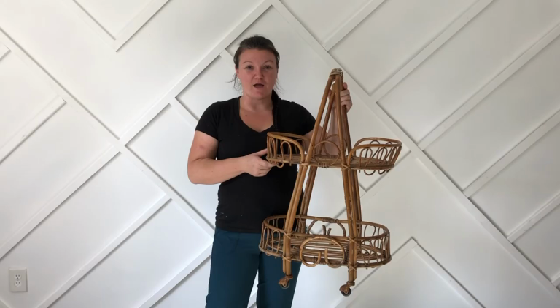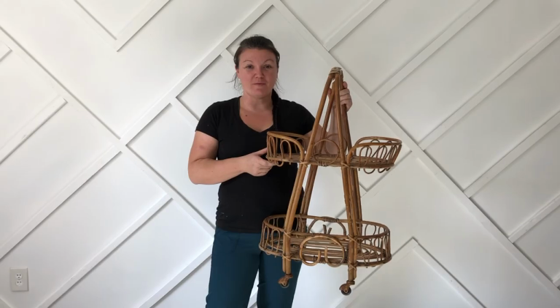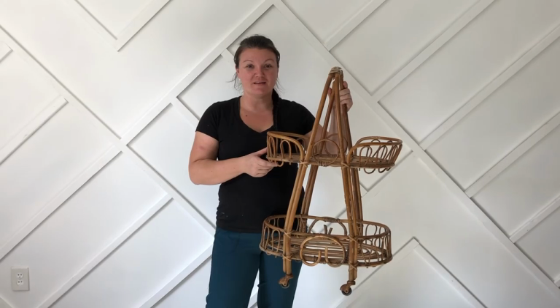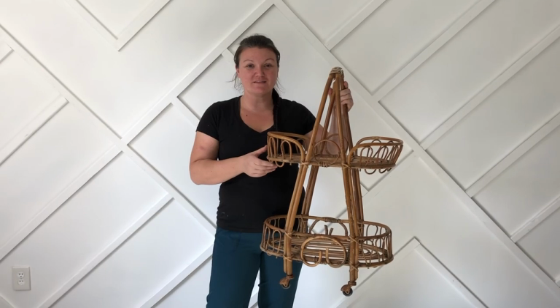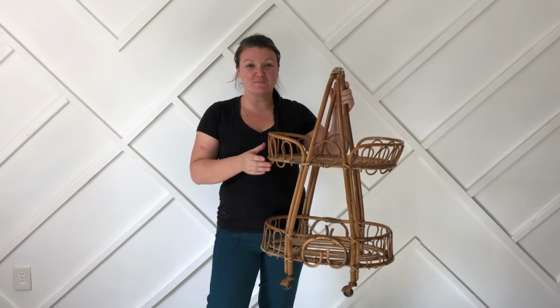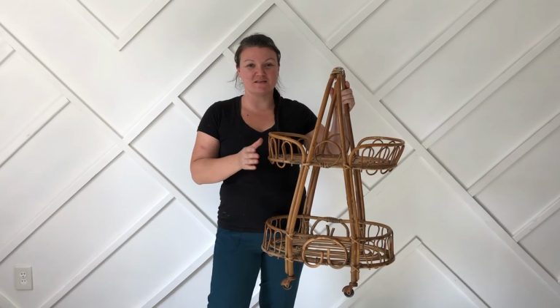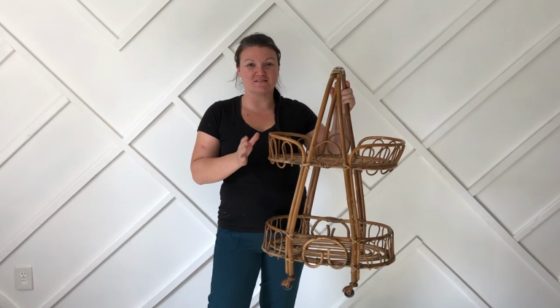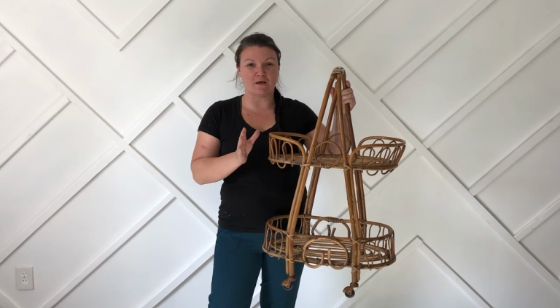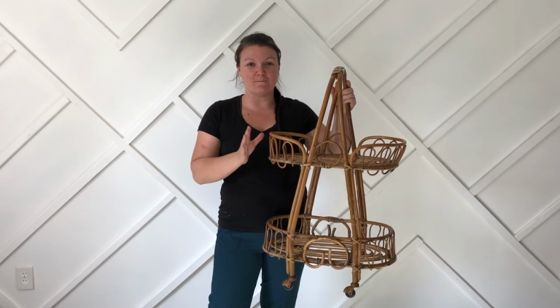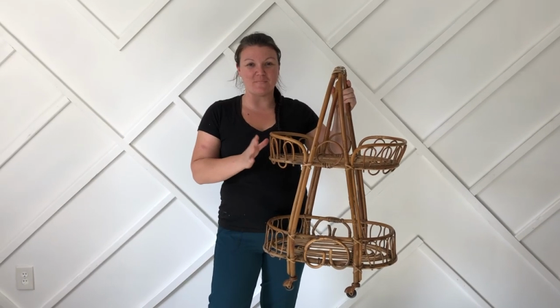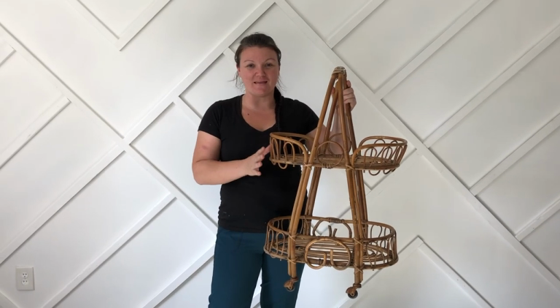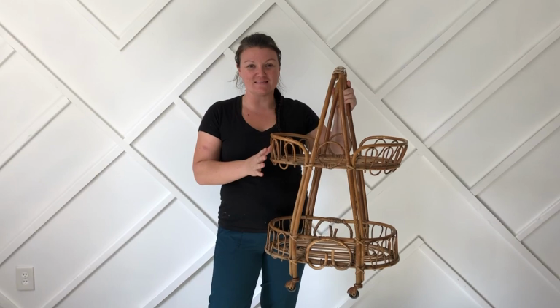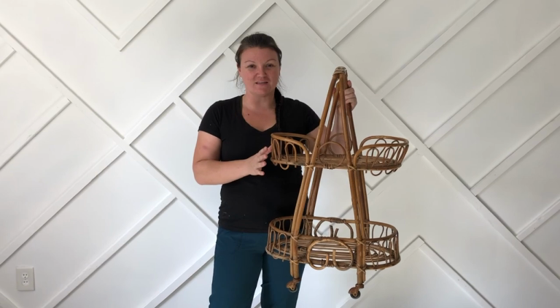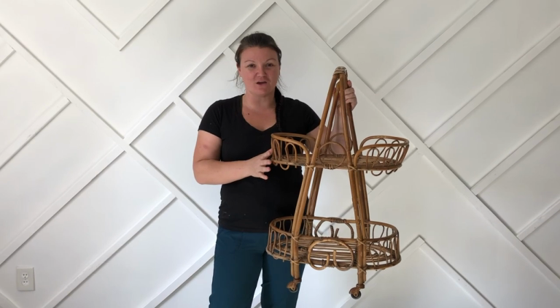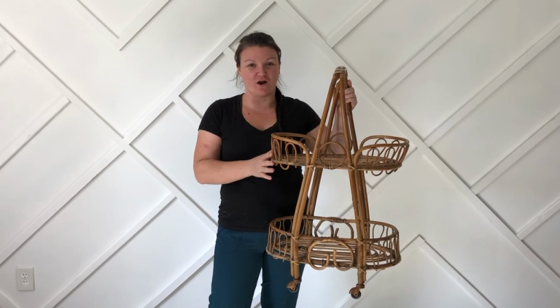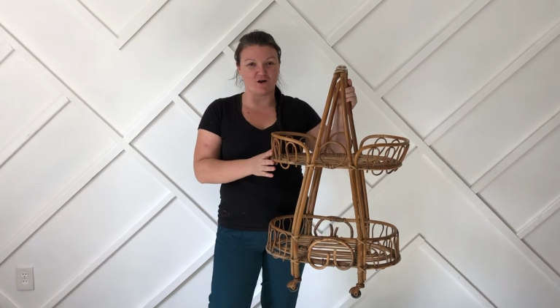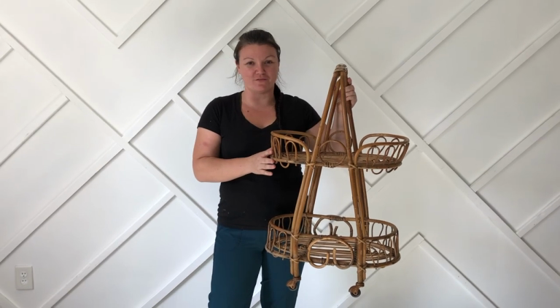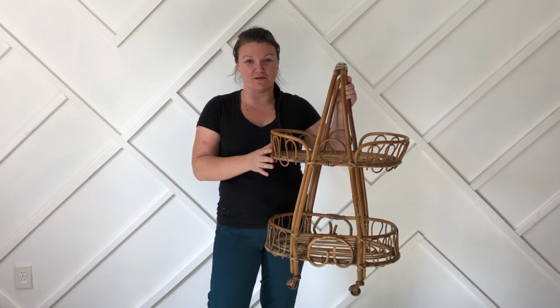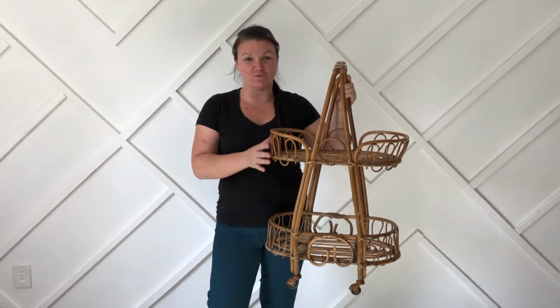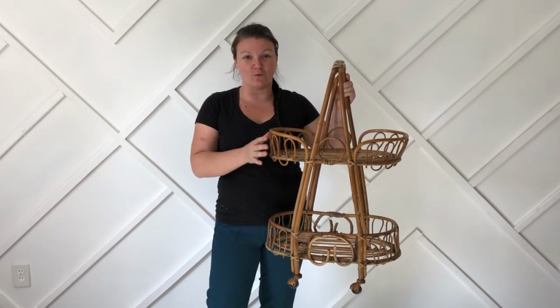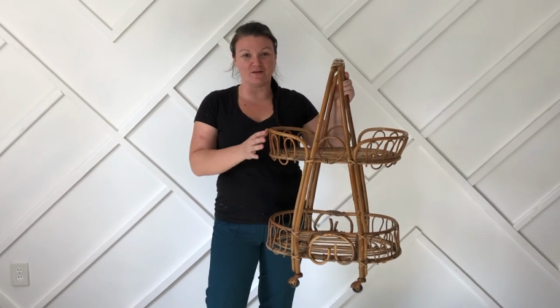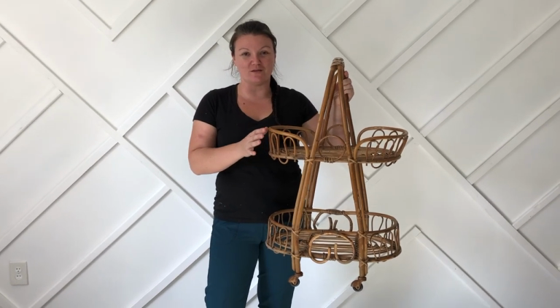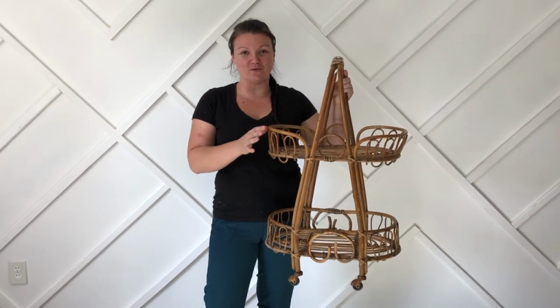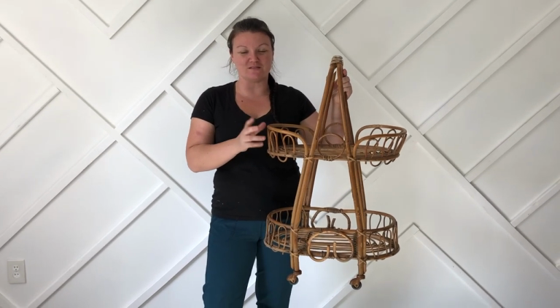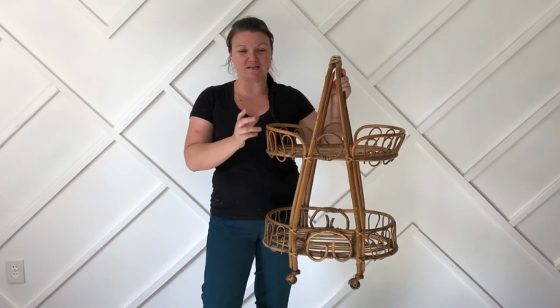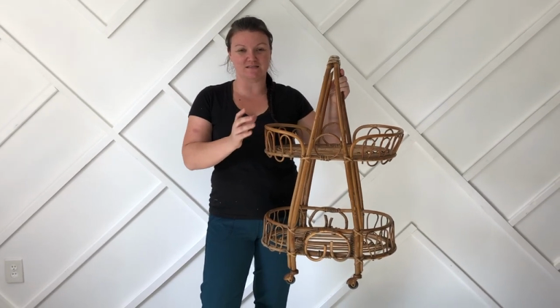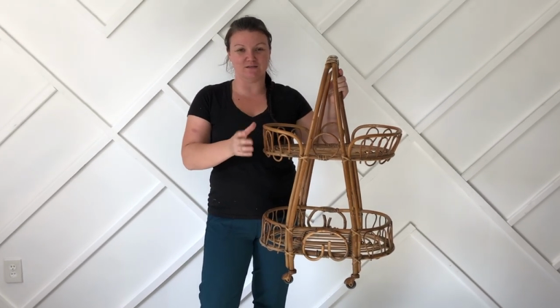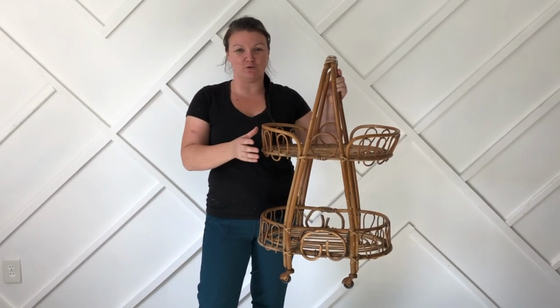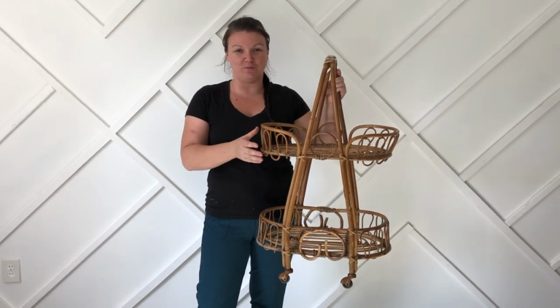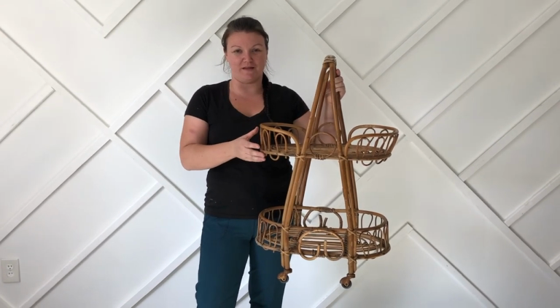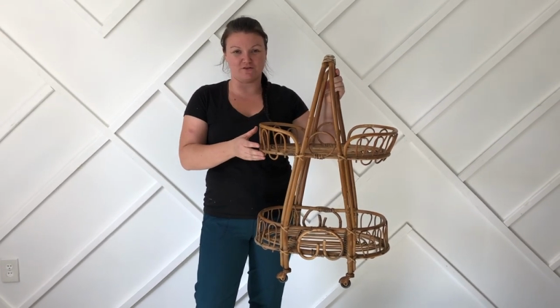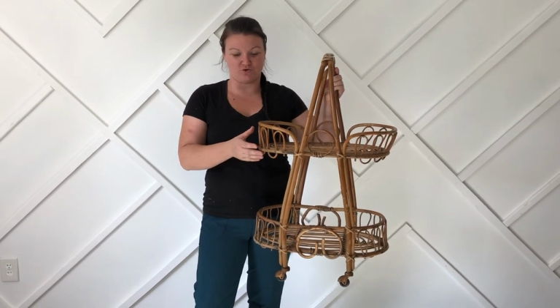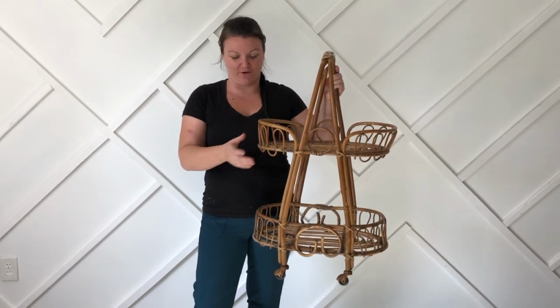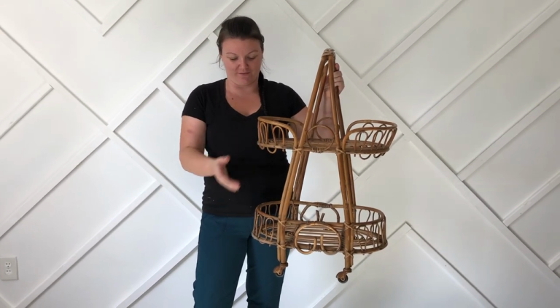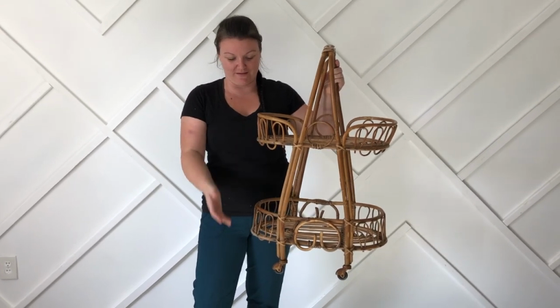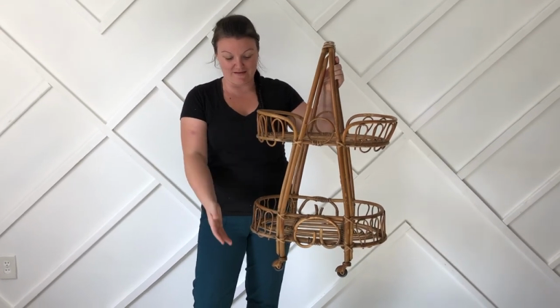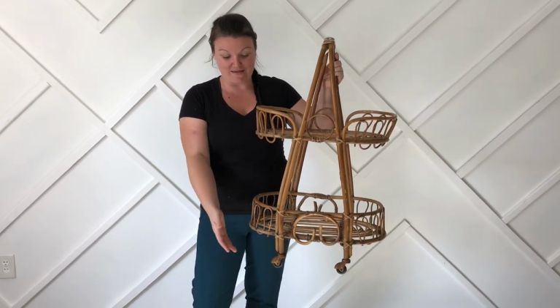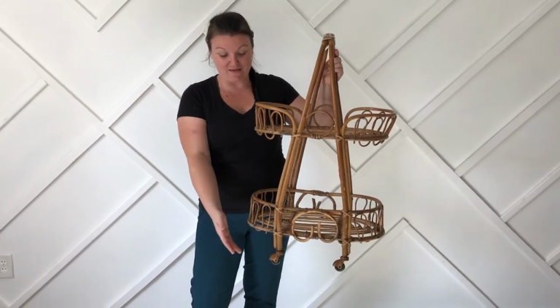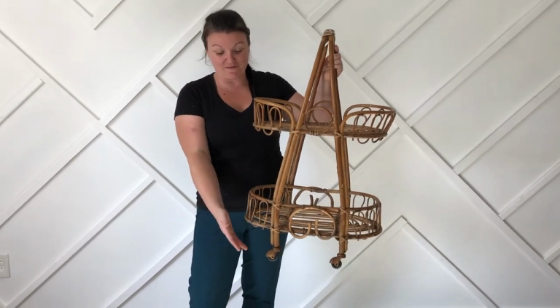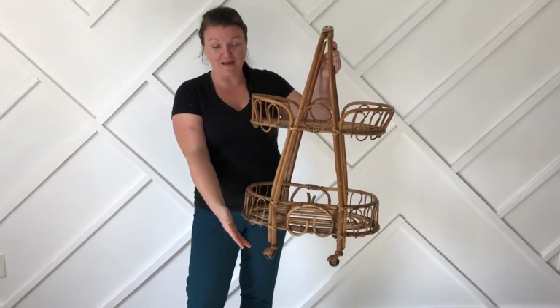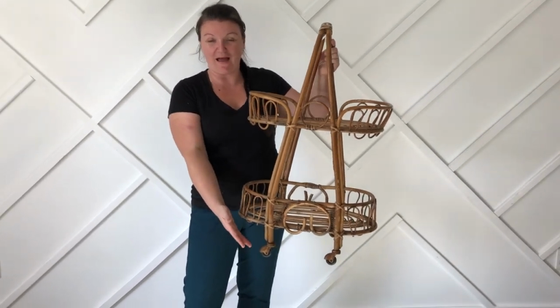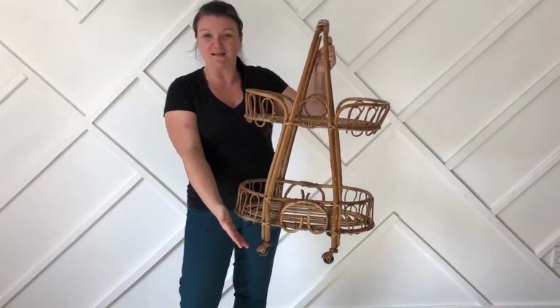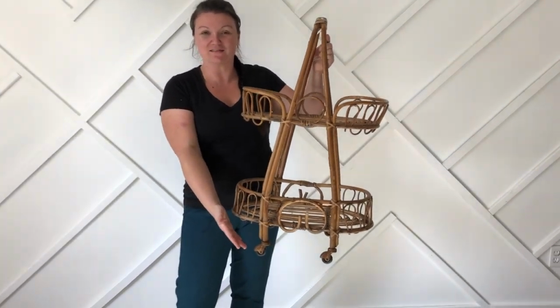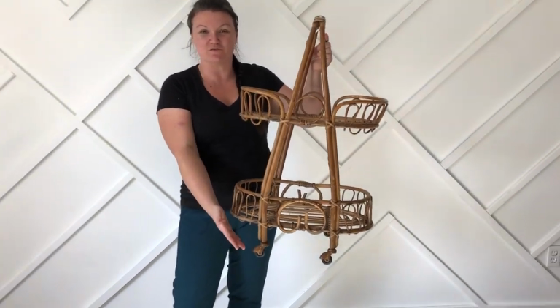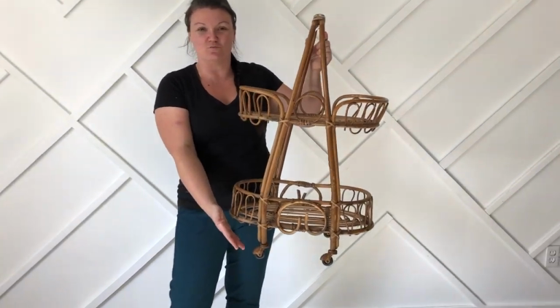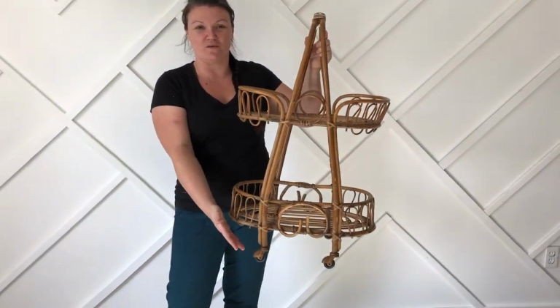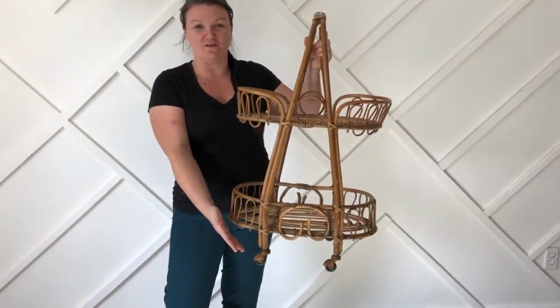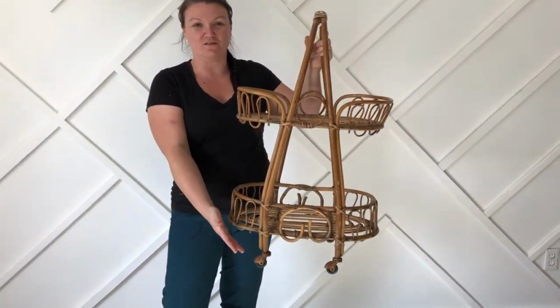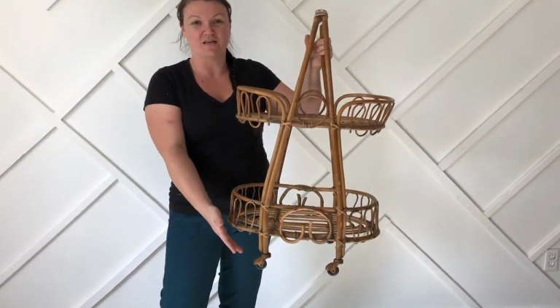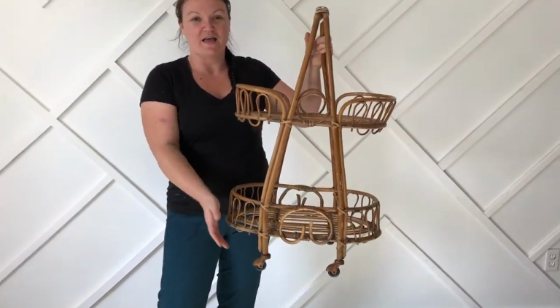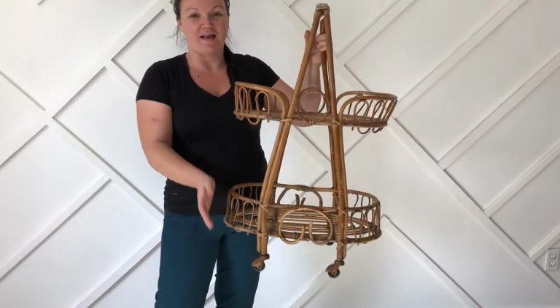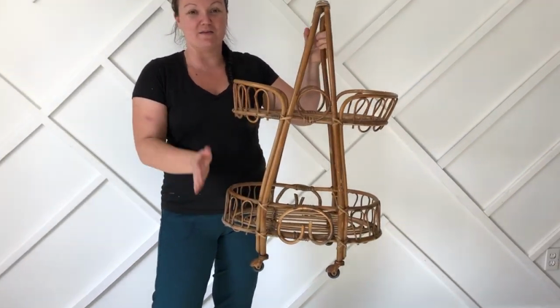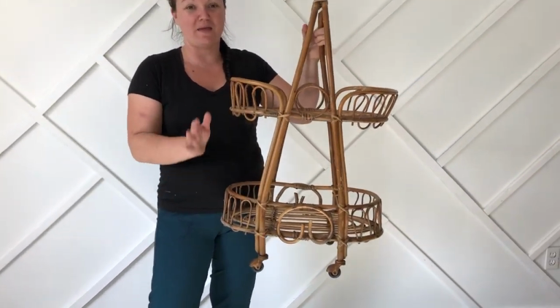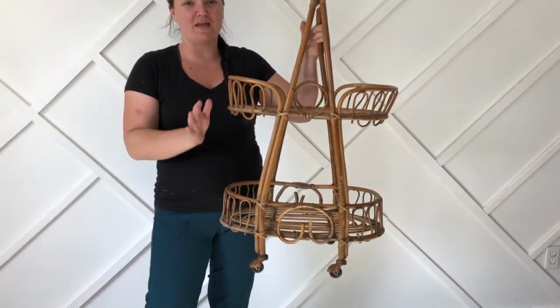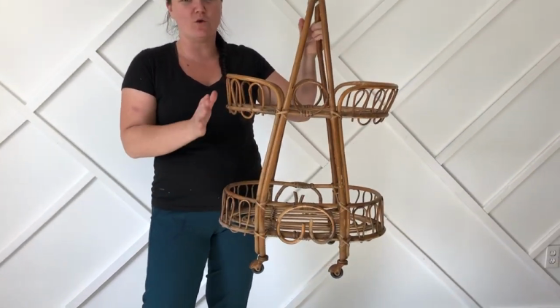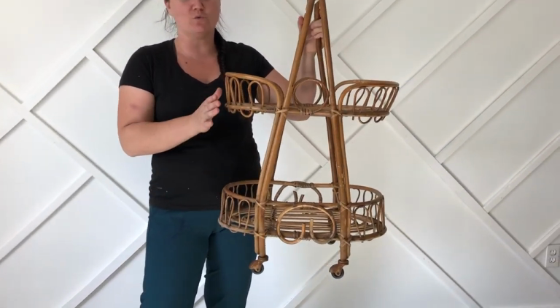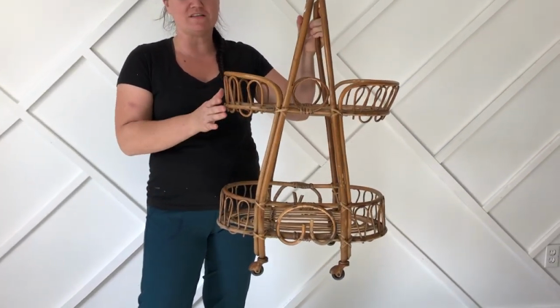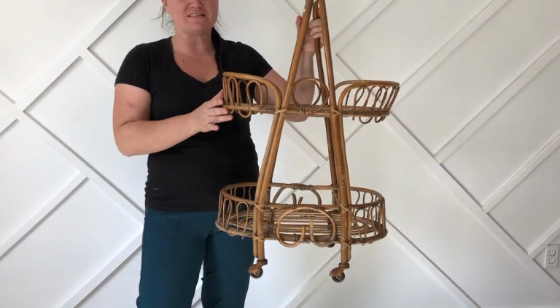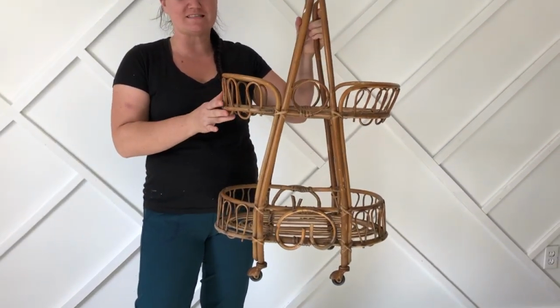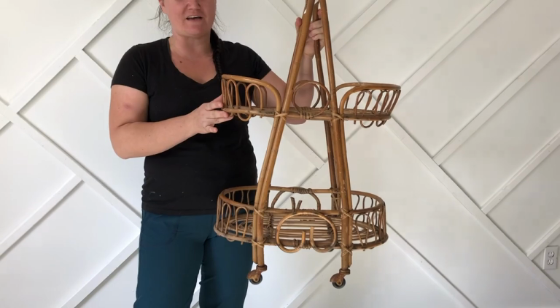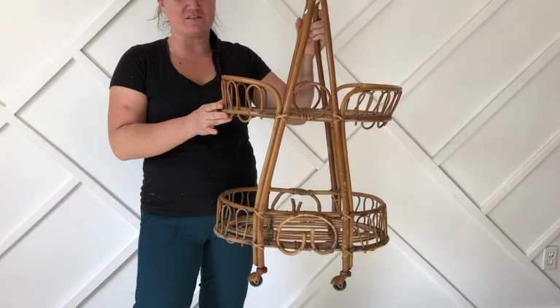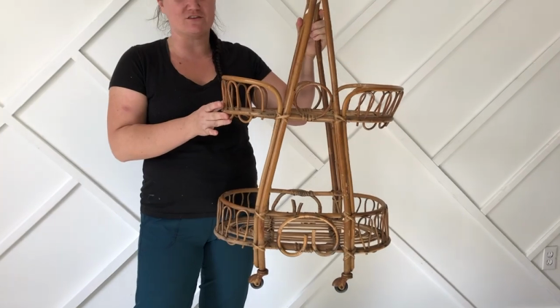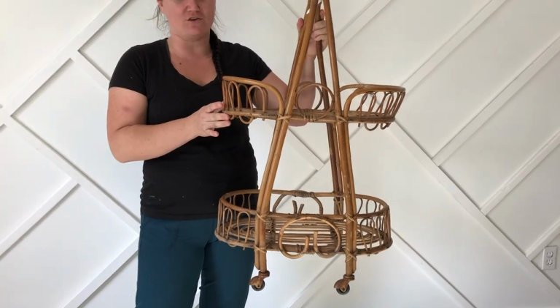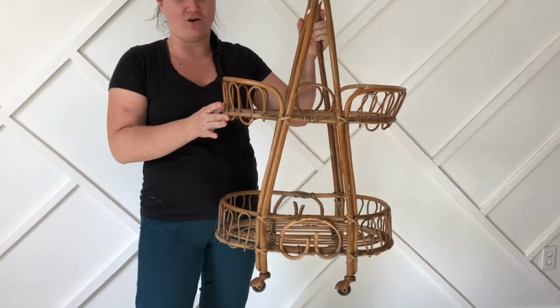I picked up this amazing cart that I'm going to use as a little plant trolley. It even has wheels and I paid only $7.